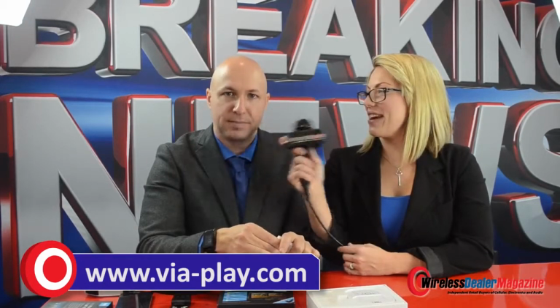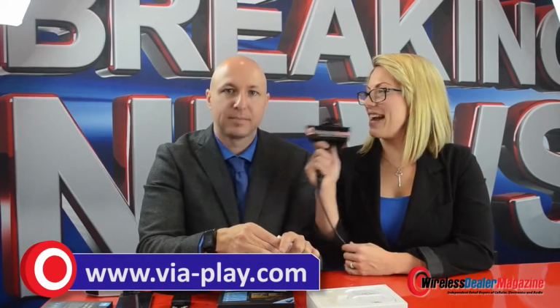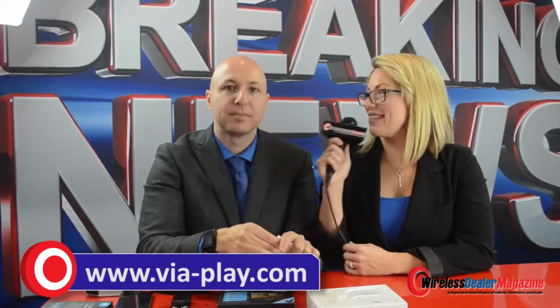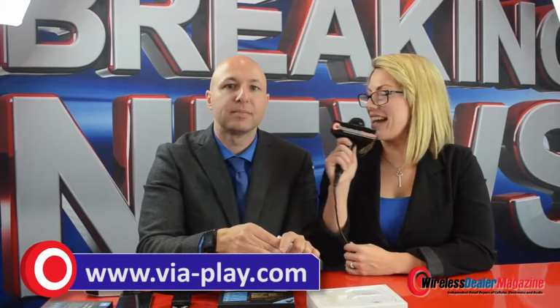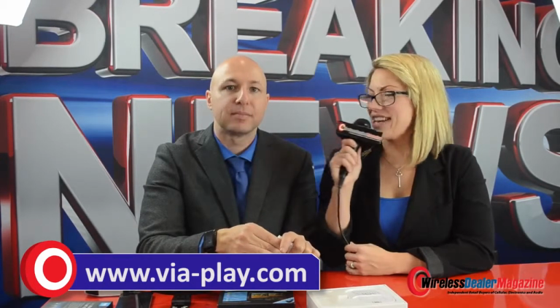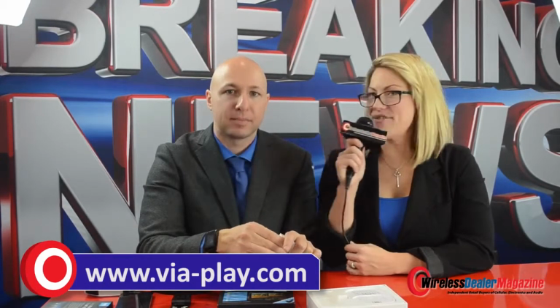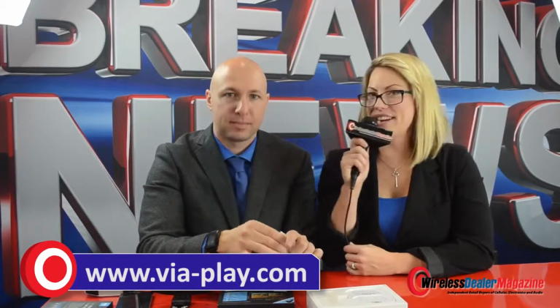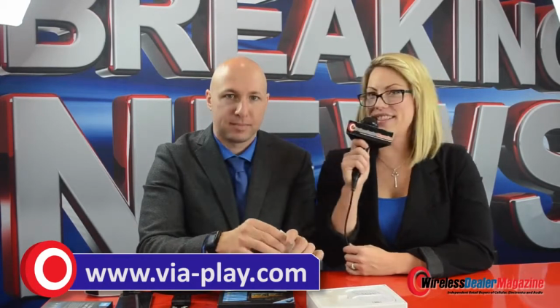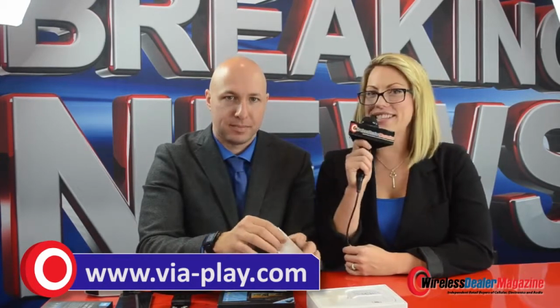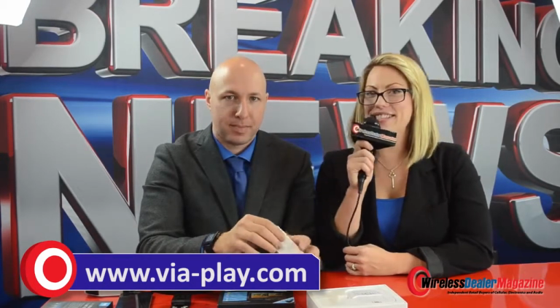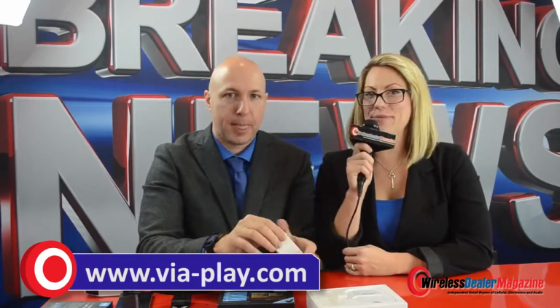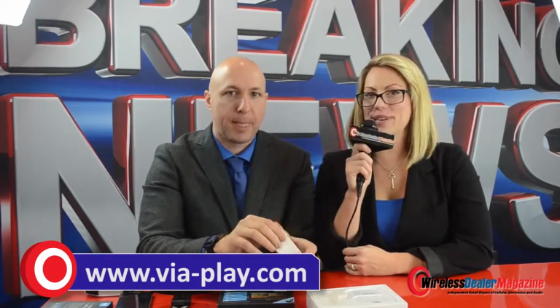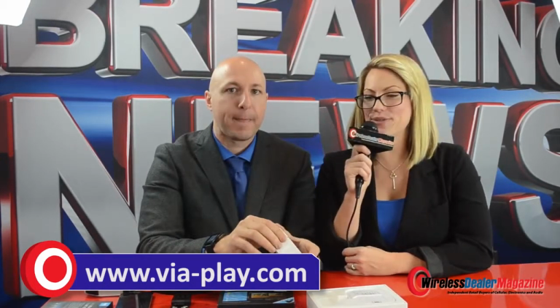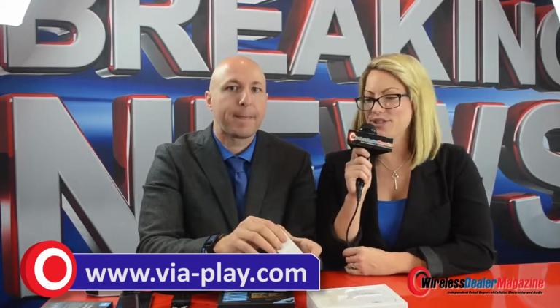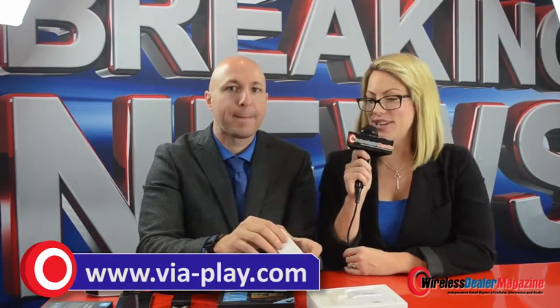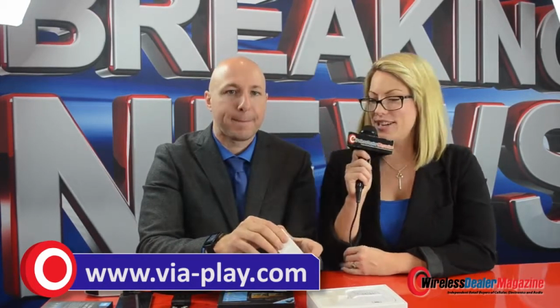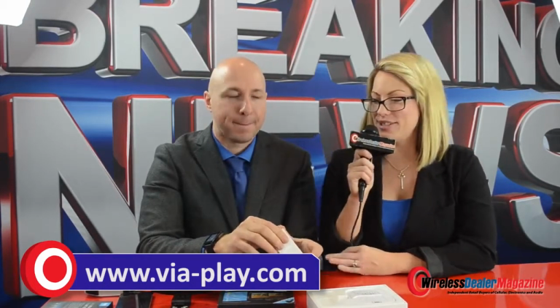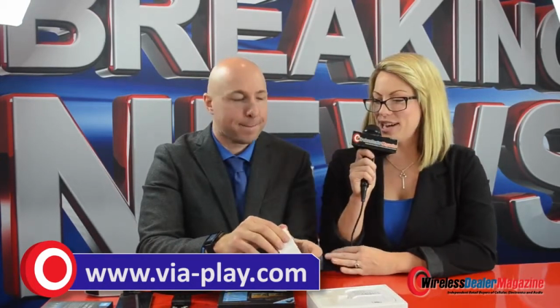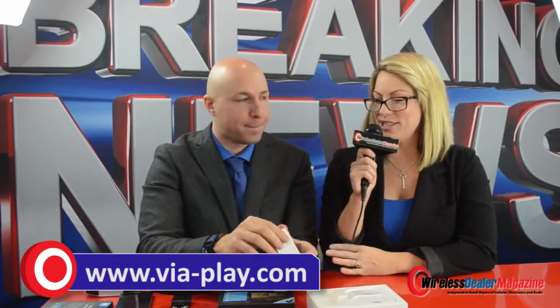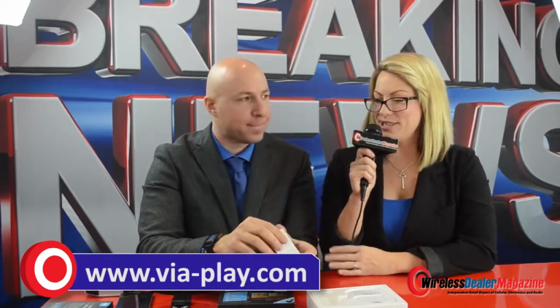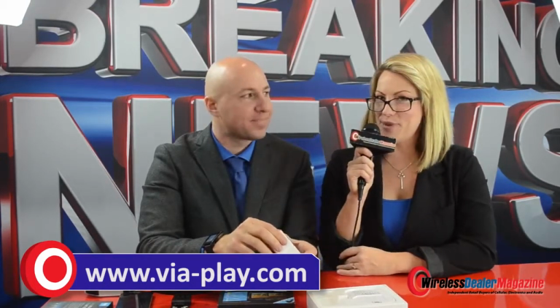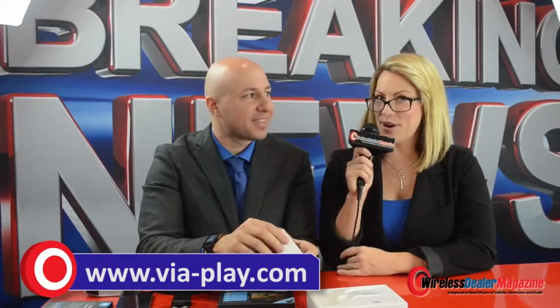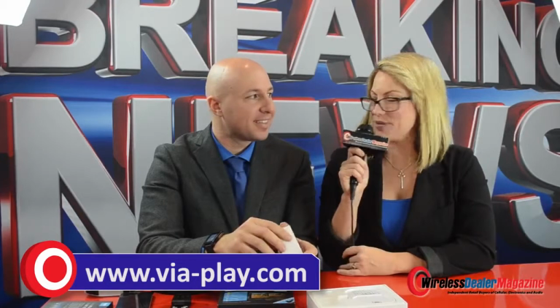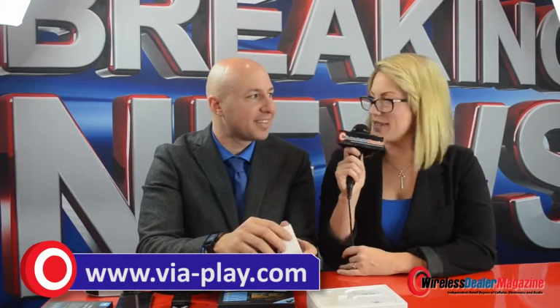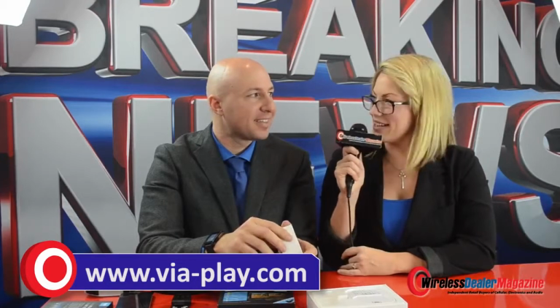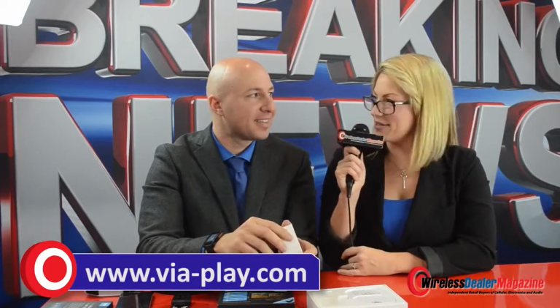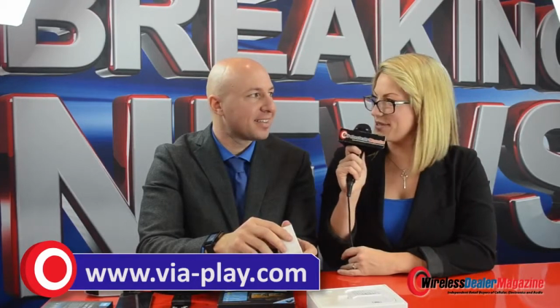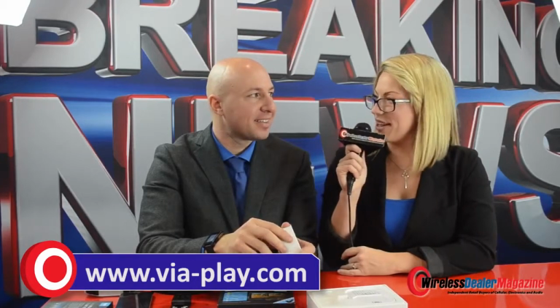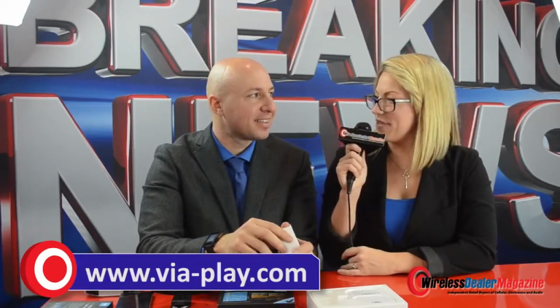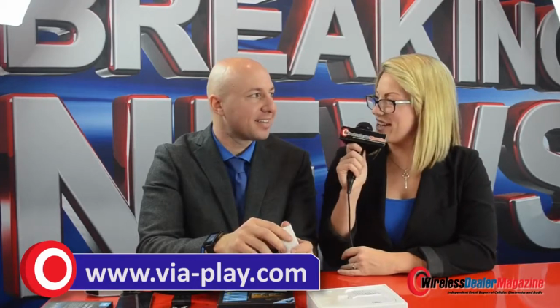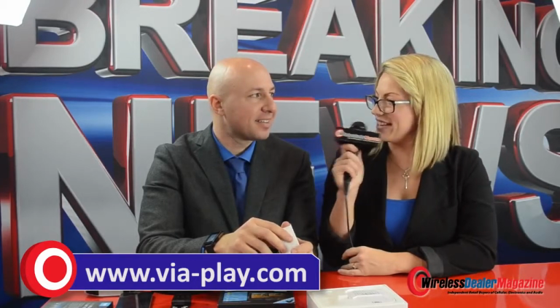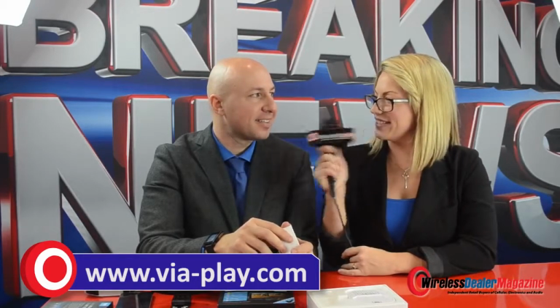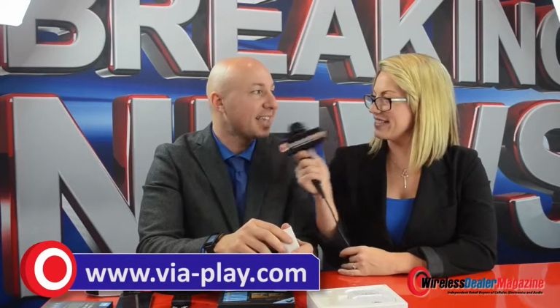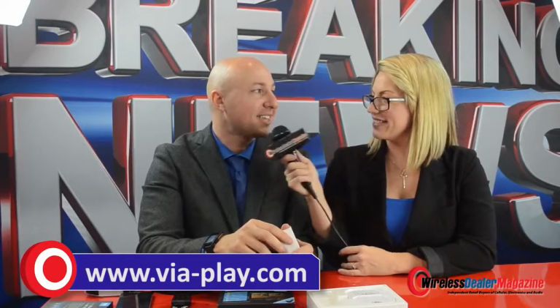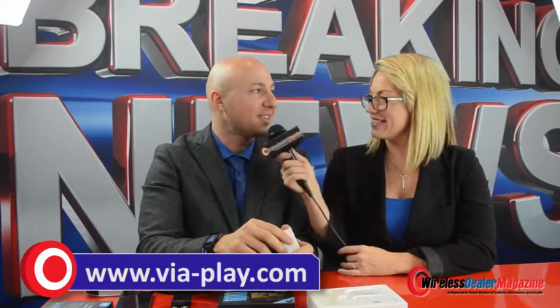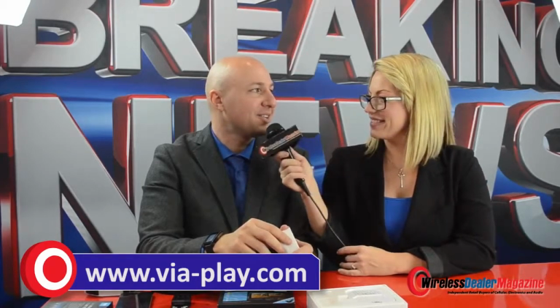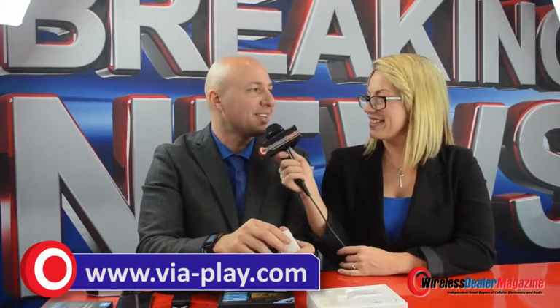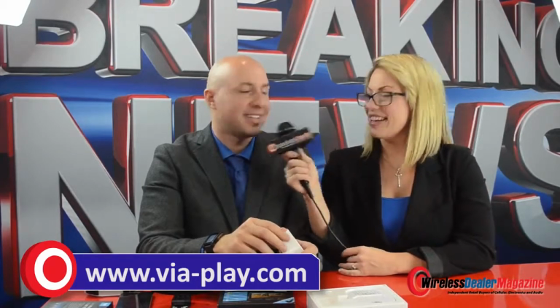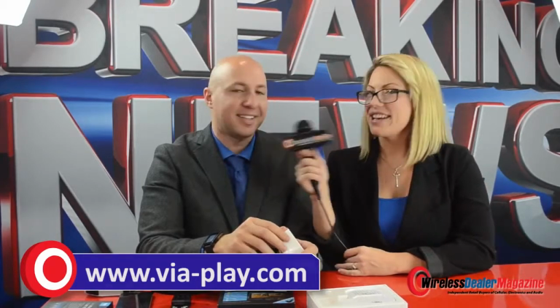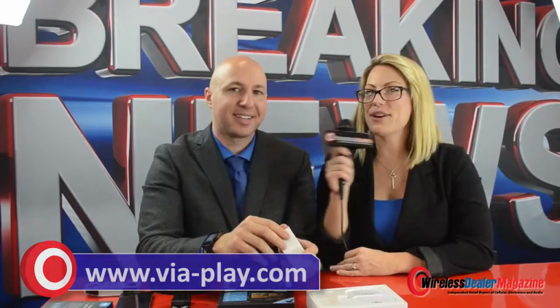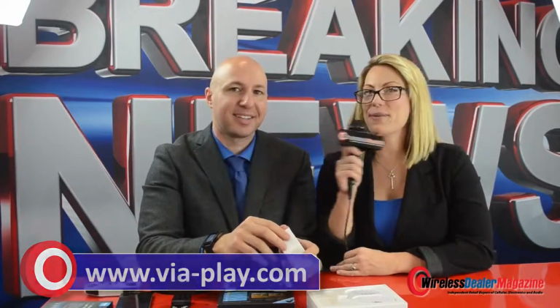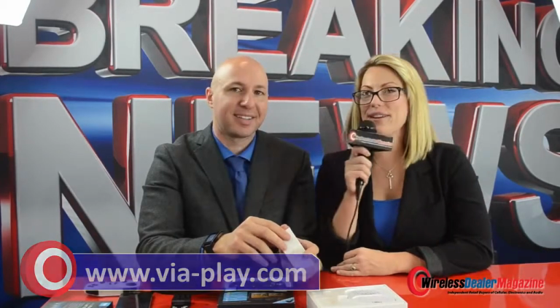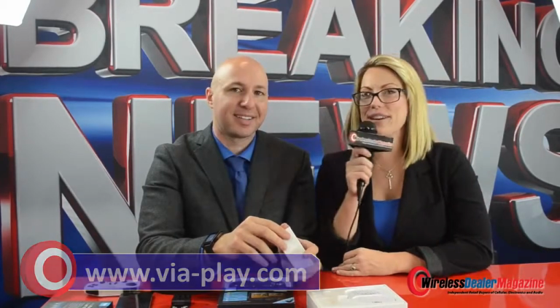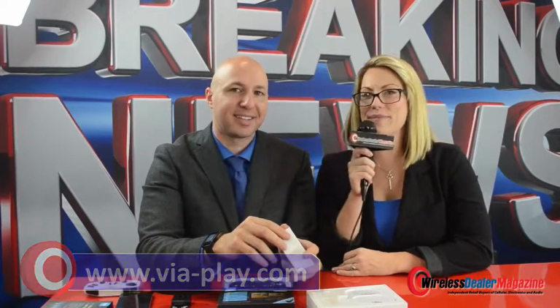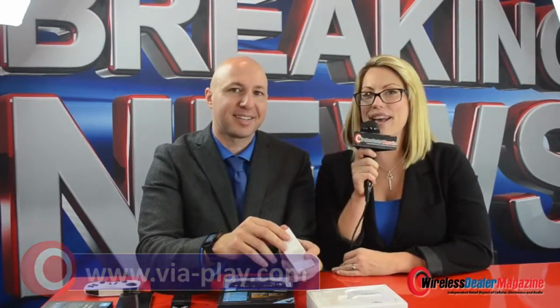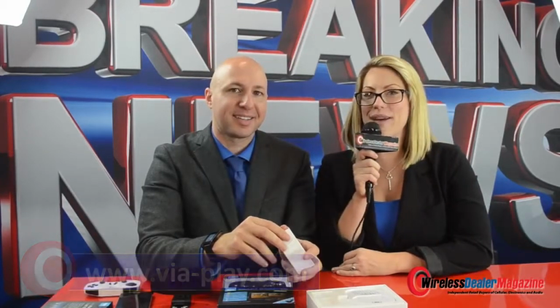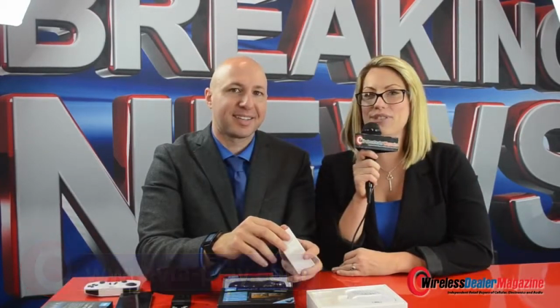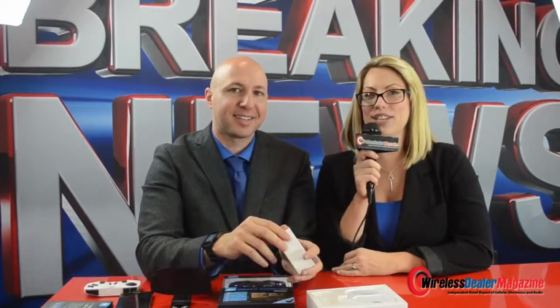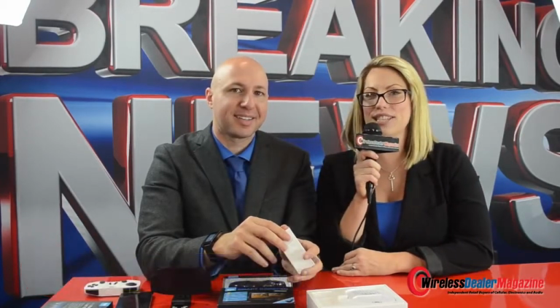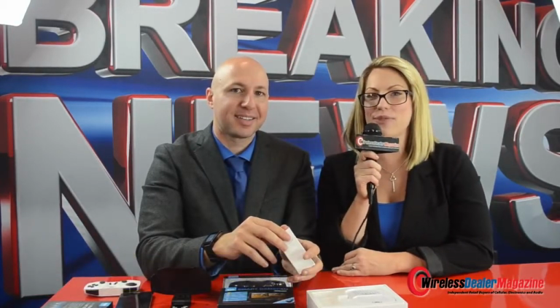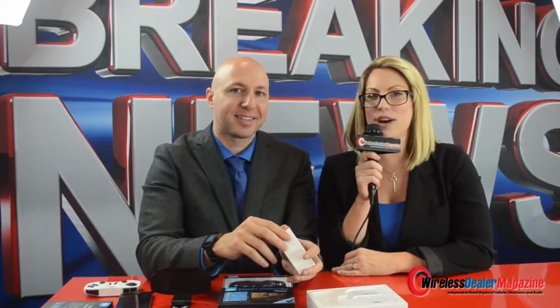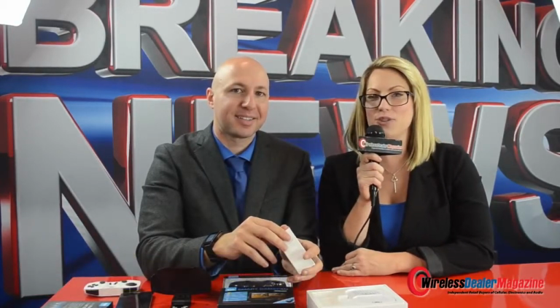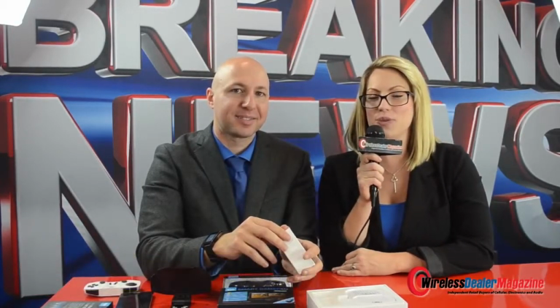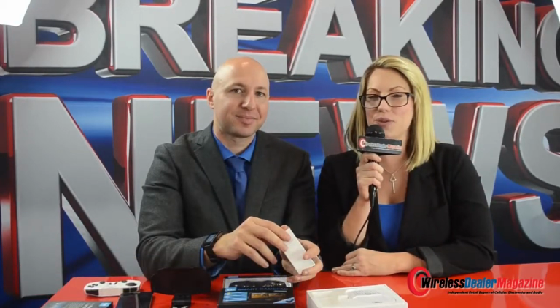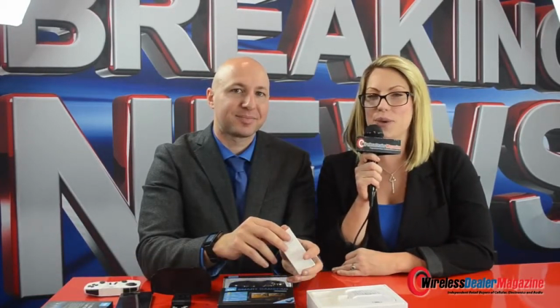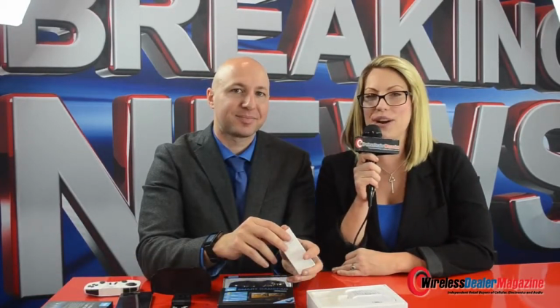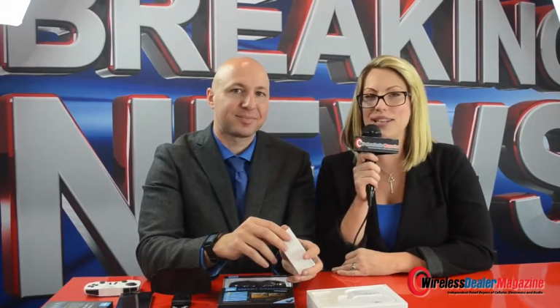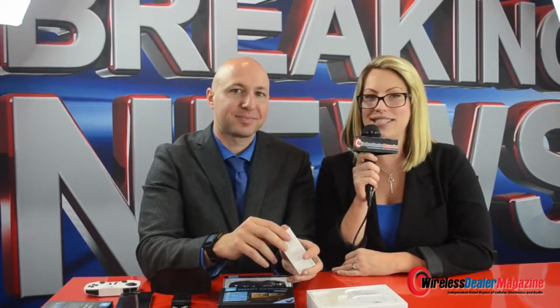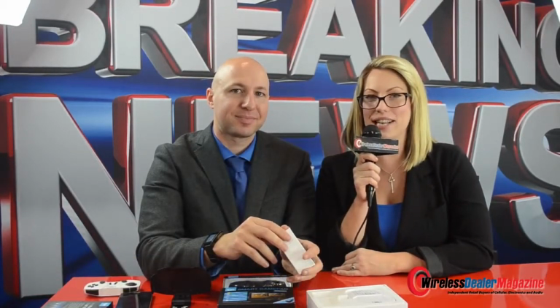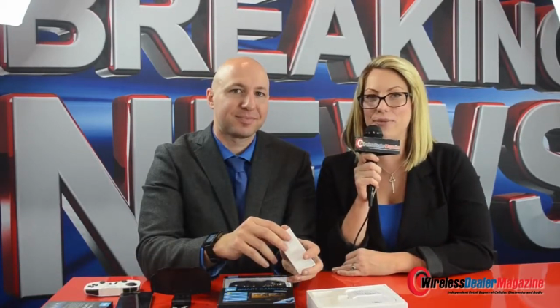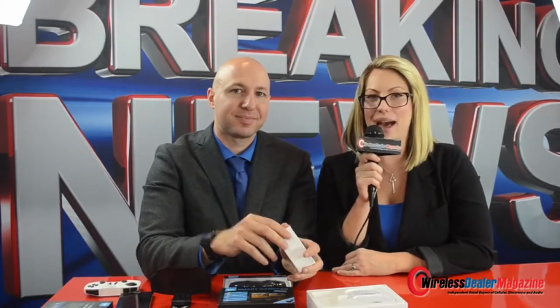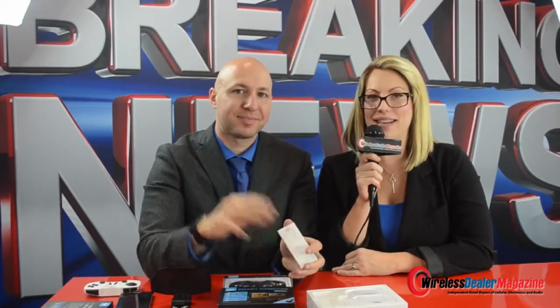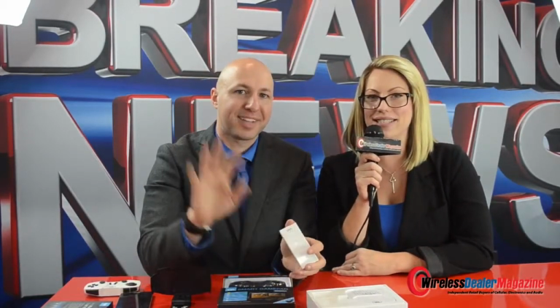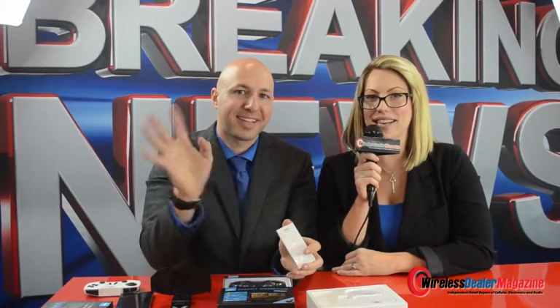Great. Thank you so much, Ethan, for sharing those awesome products with us. It was a lot of fun. Thank you. You're welcome. And I'm Chelsea Rodgers with The Wireless Dealer Magazine.